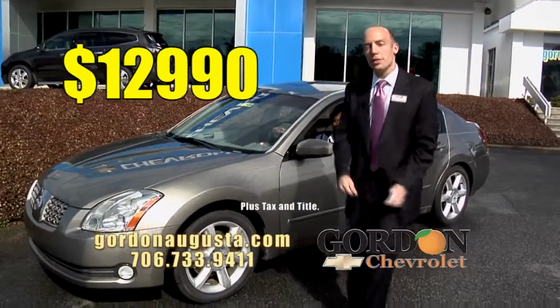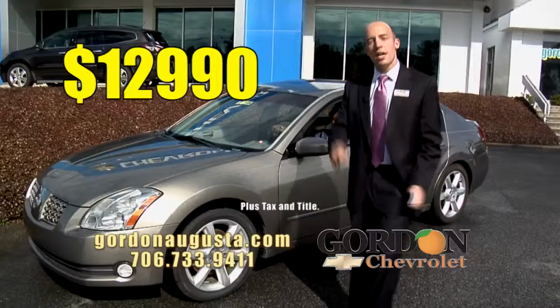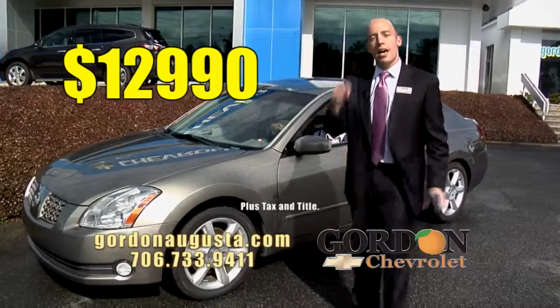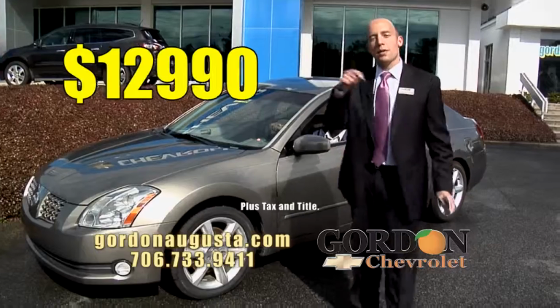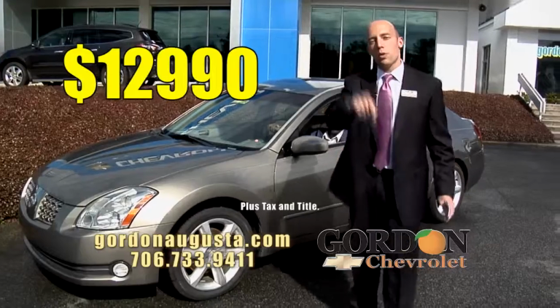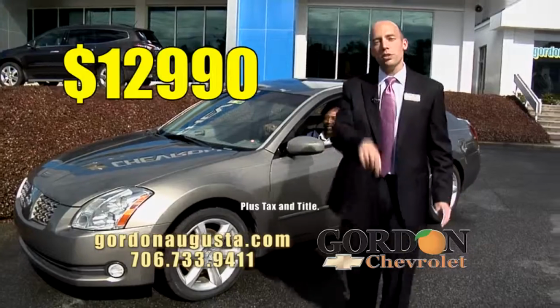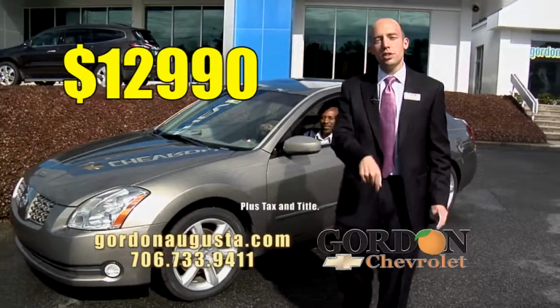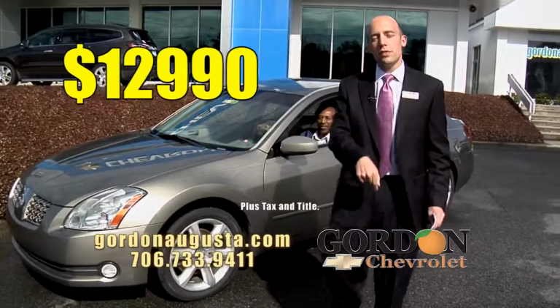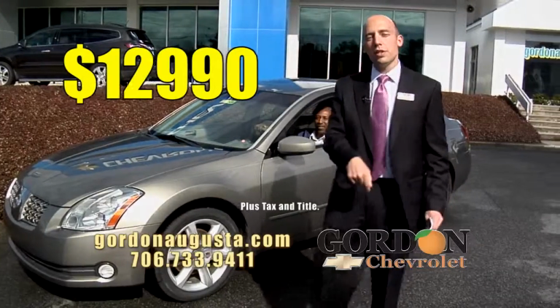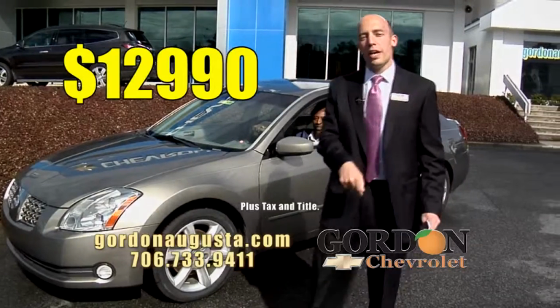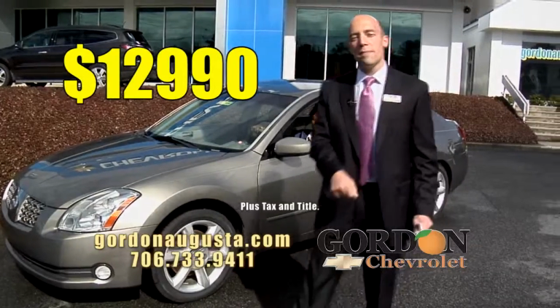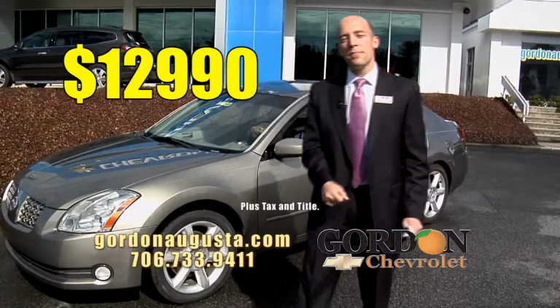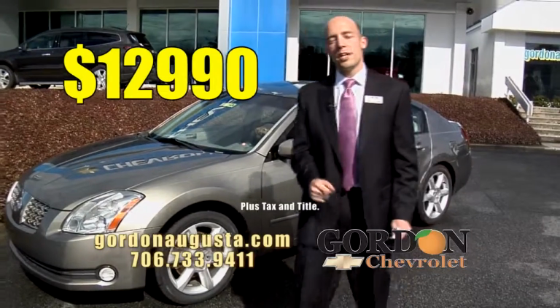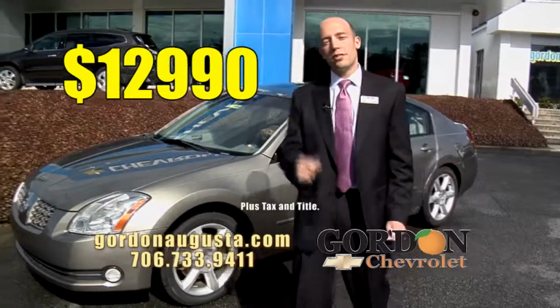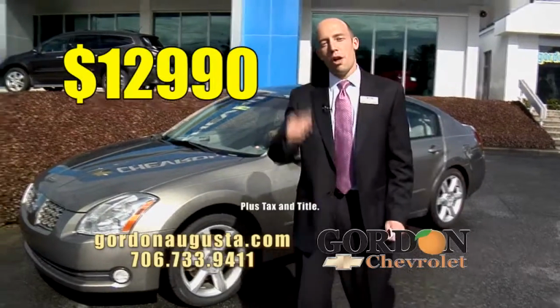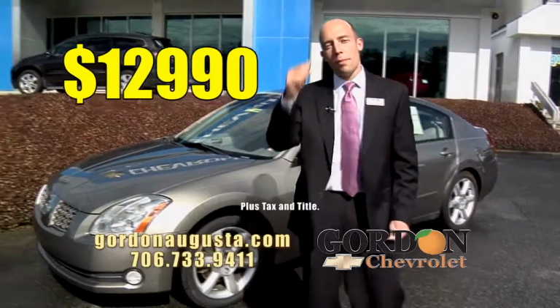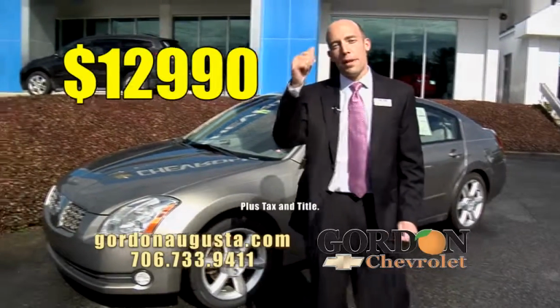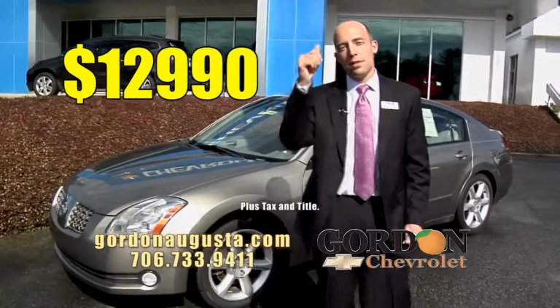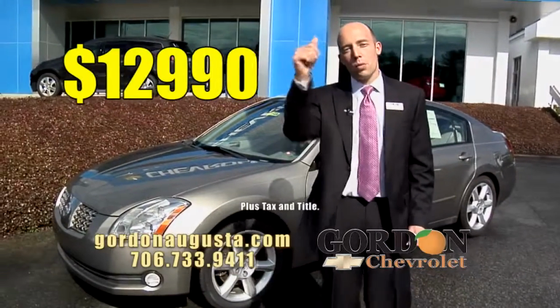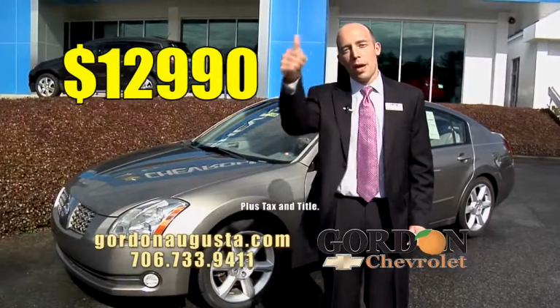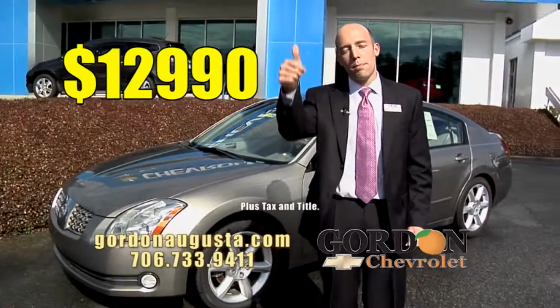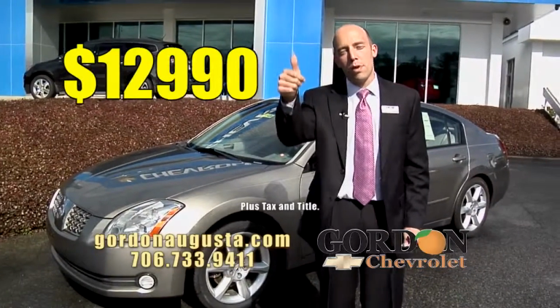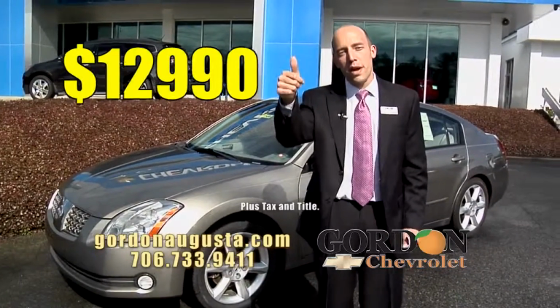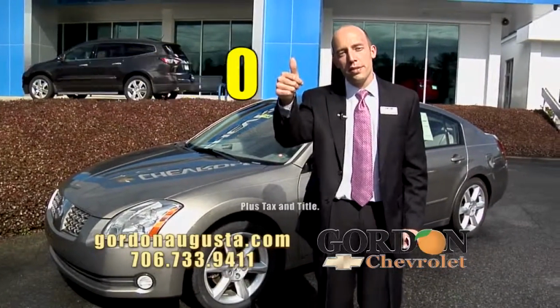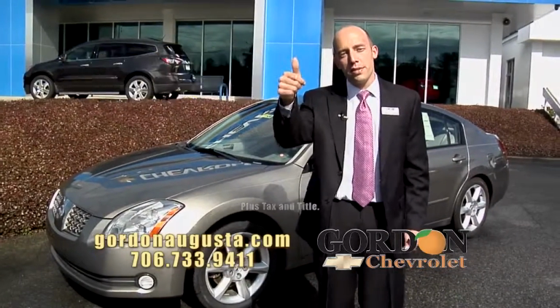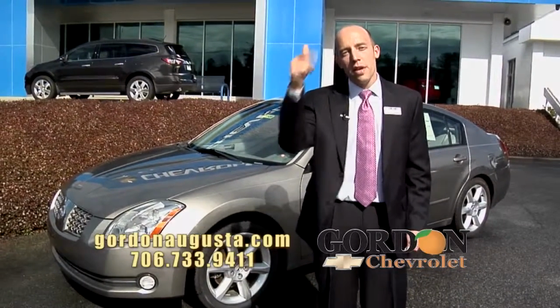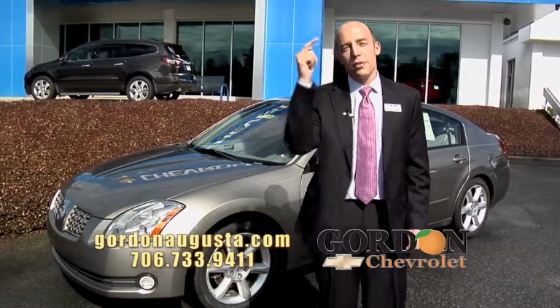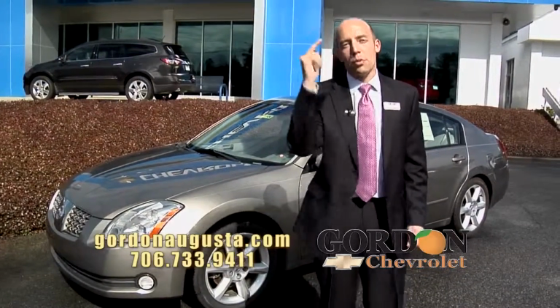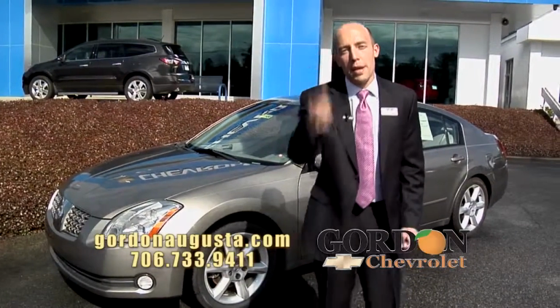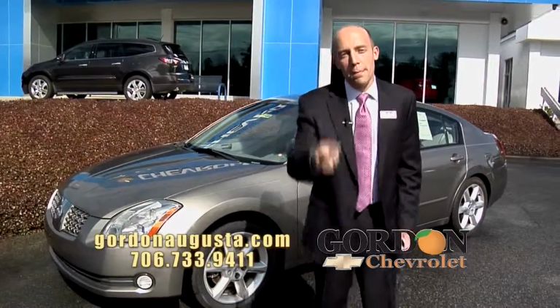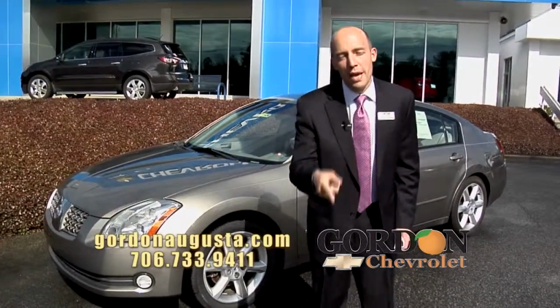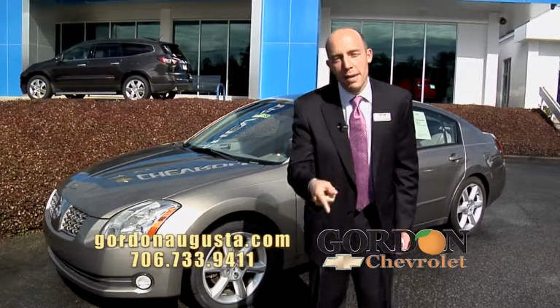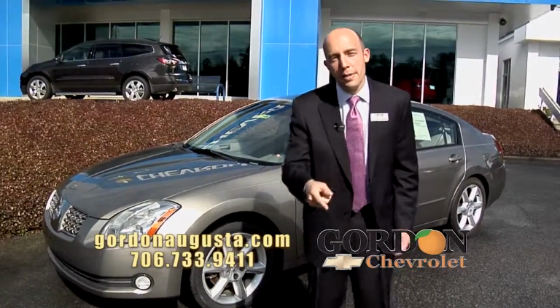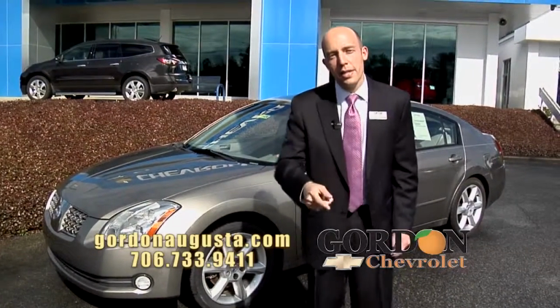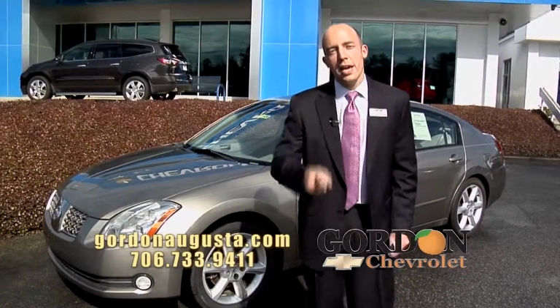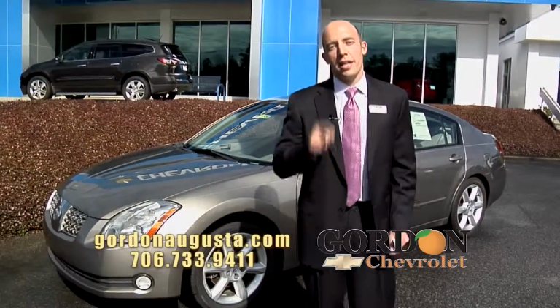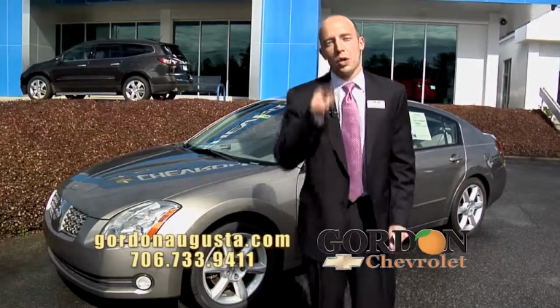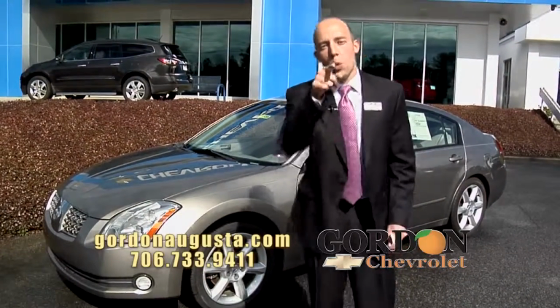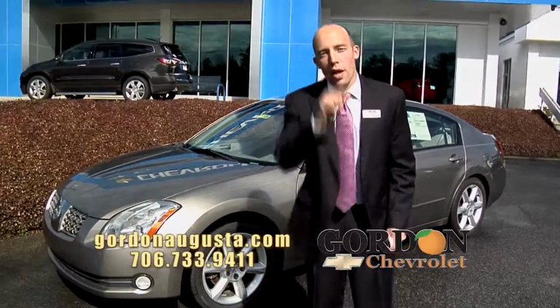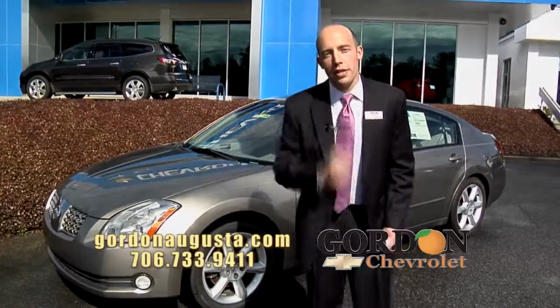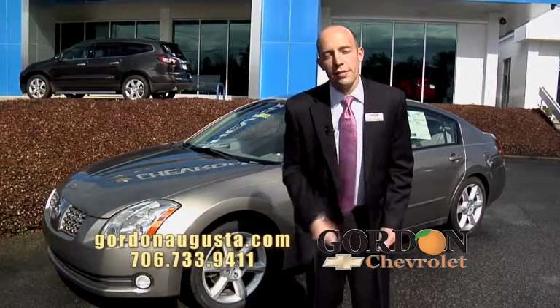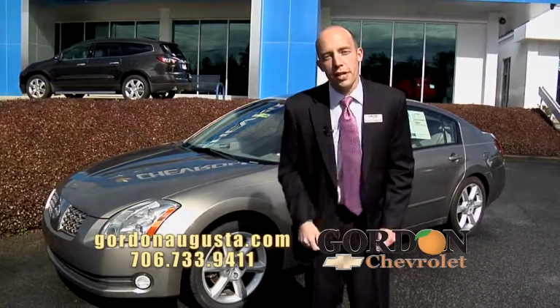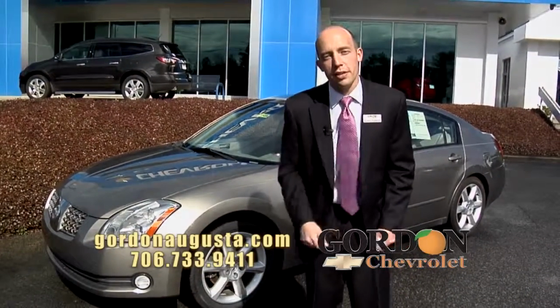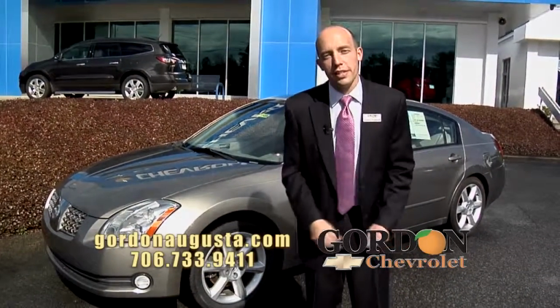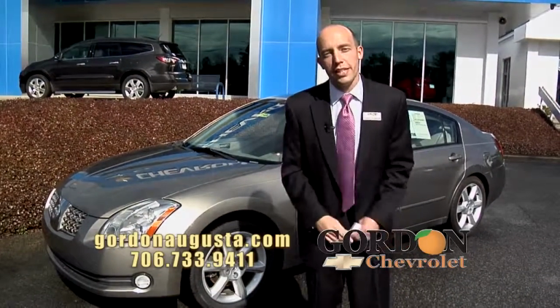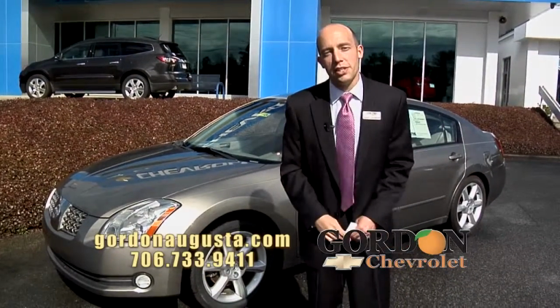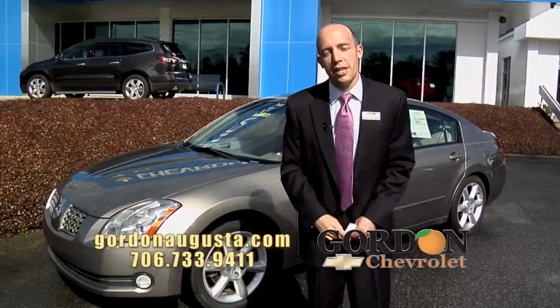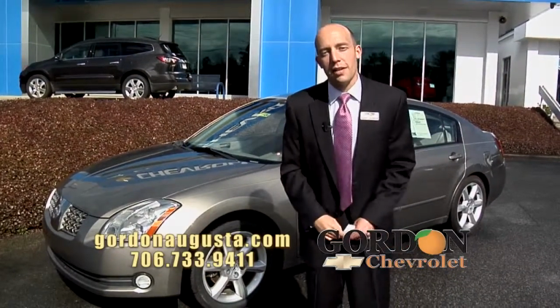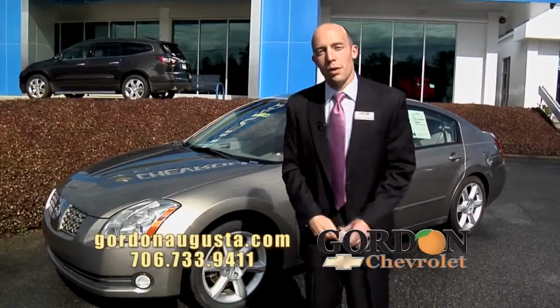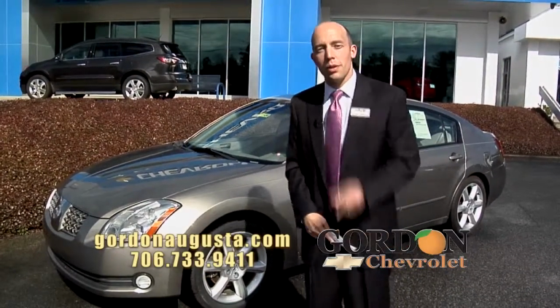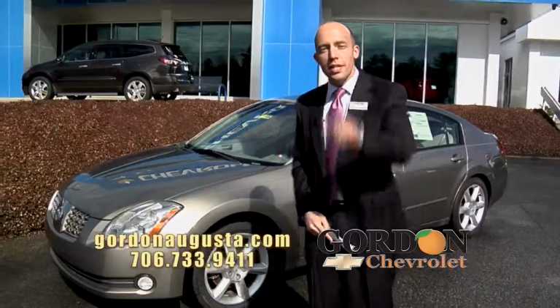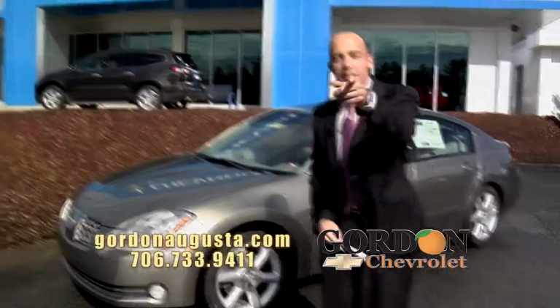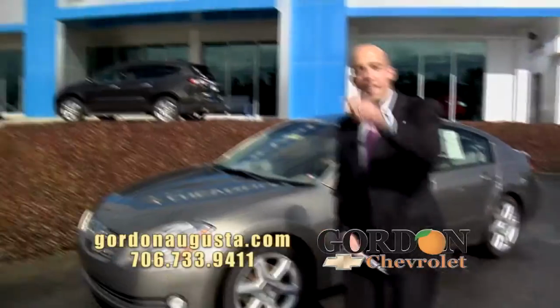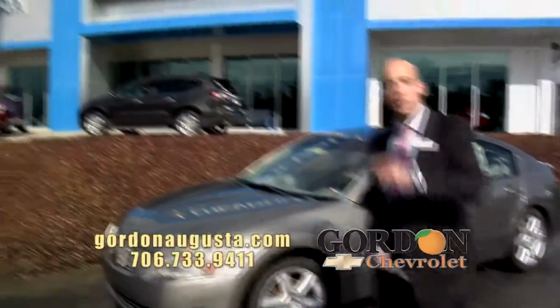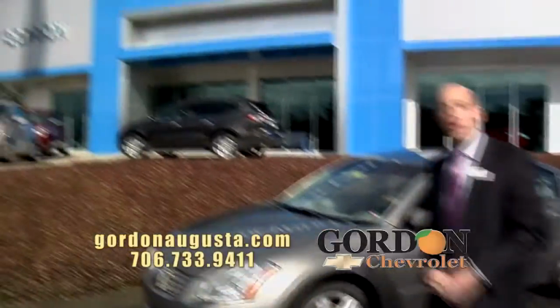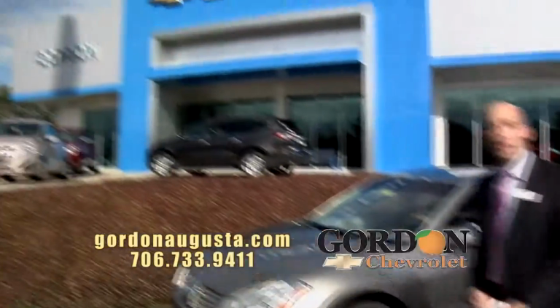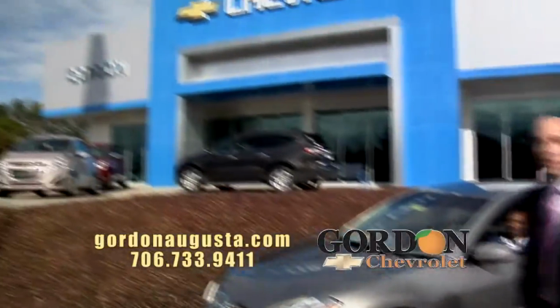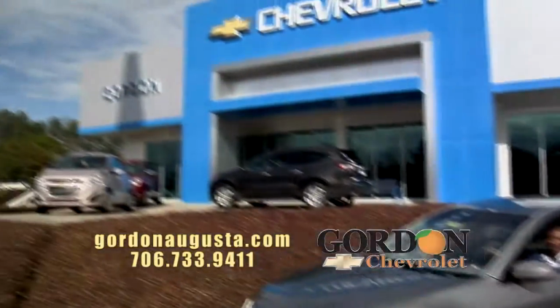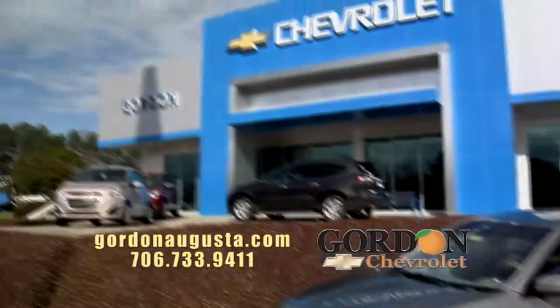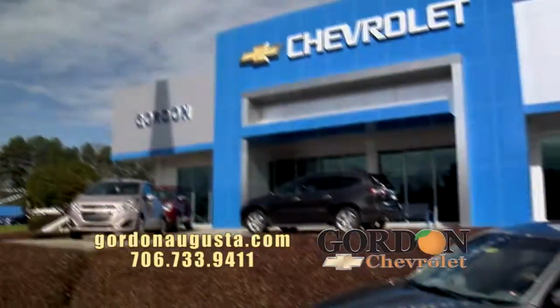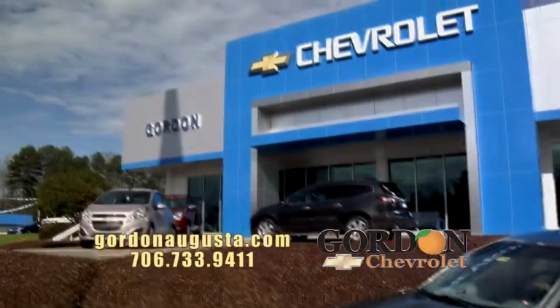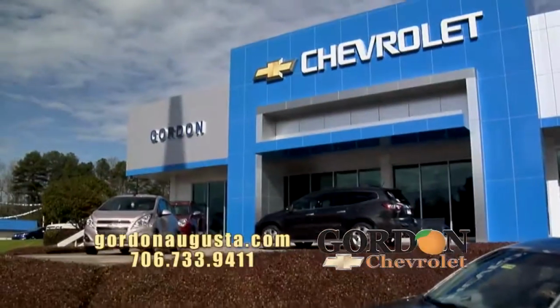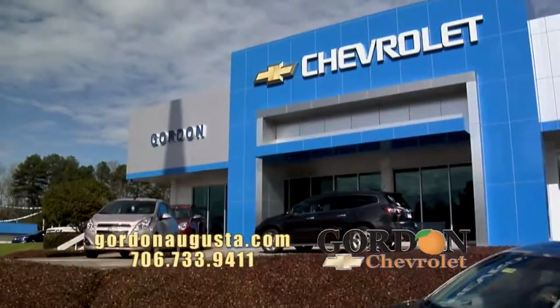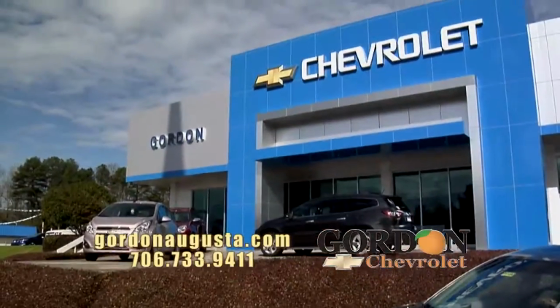Folks, at Gordon Chevrolet it's all about the right price, the right payment, and a quality vehicle to get you down the road. Stick with us, we'll be right back.